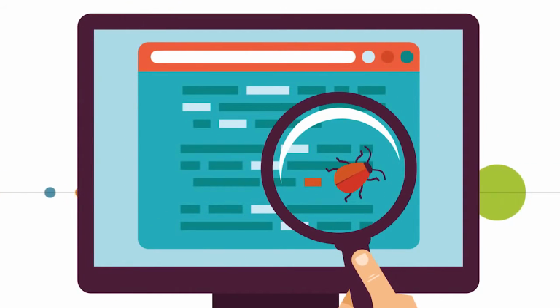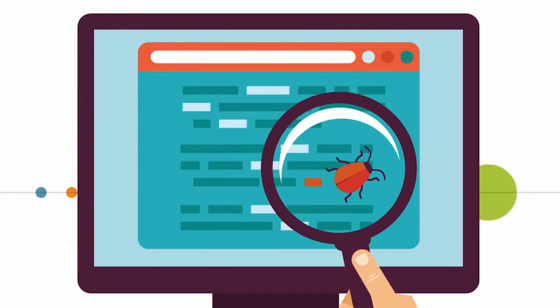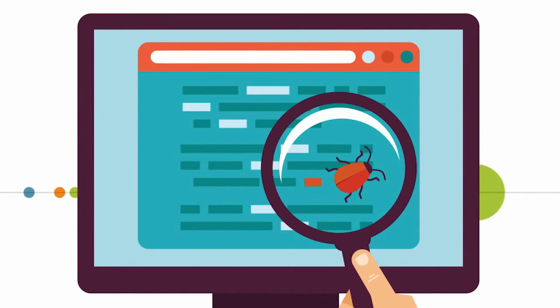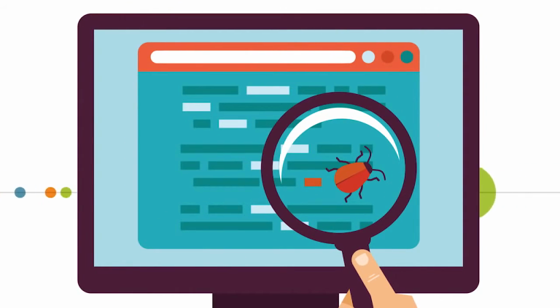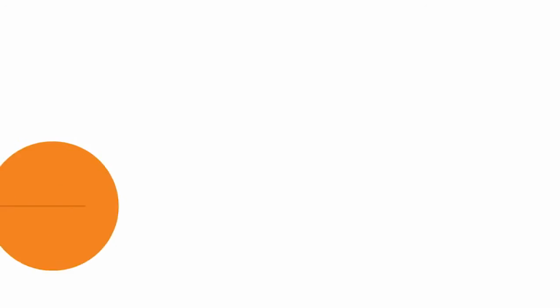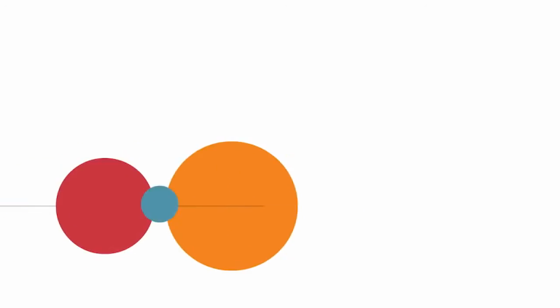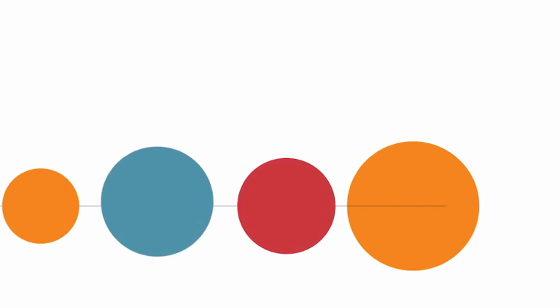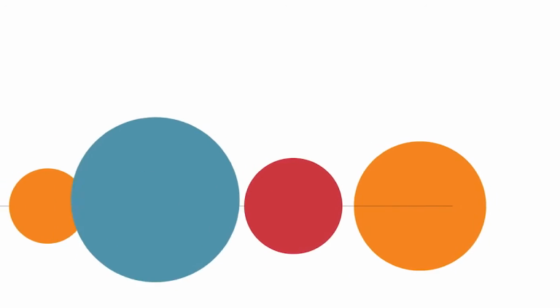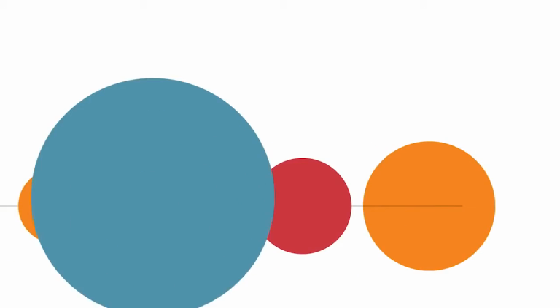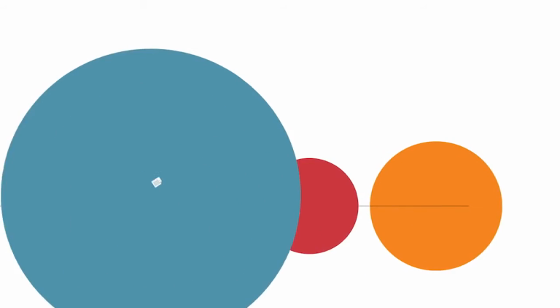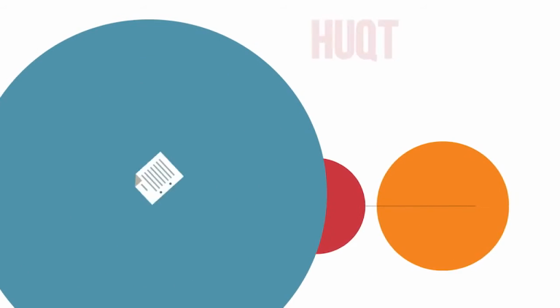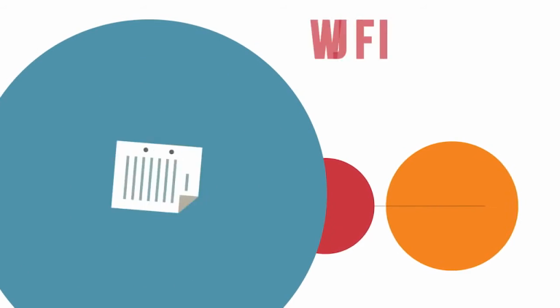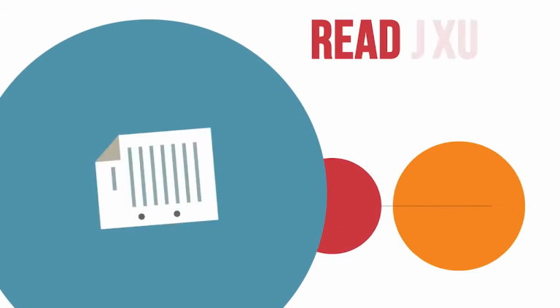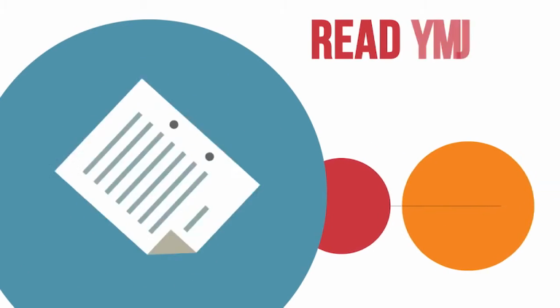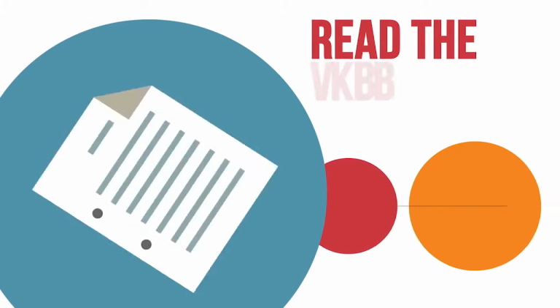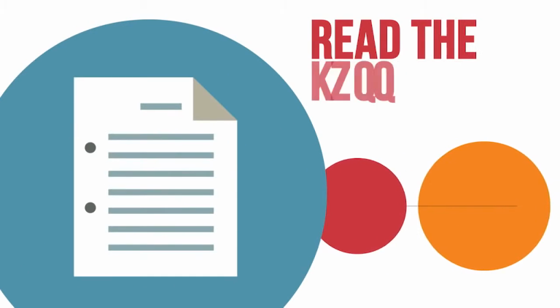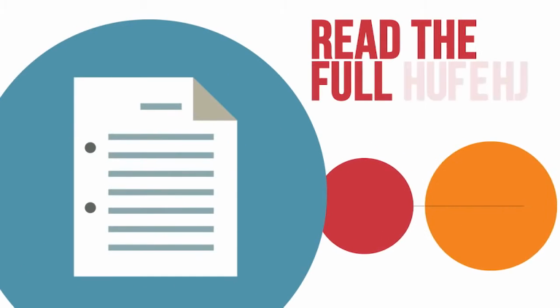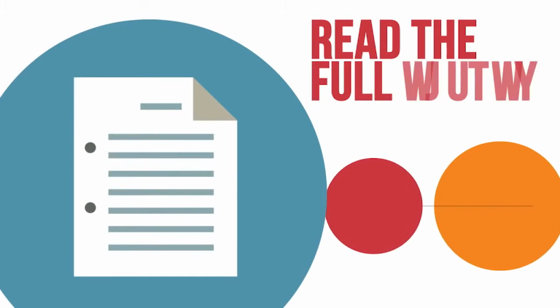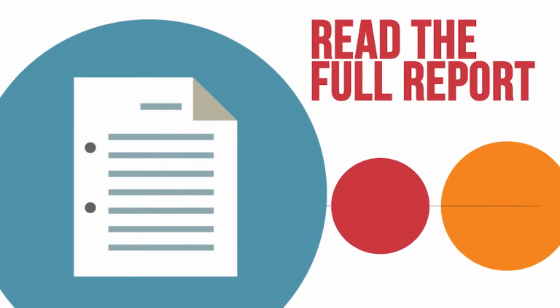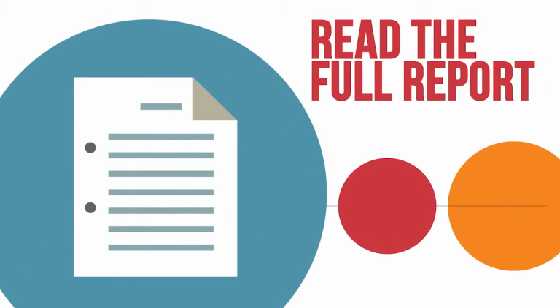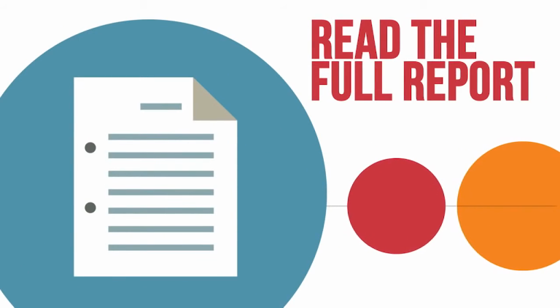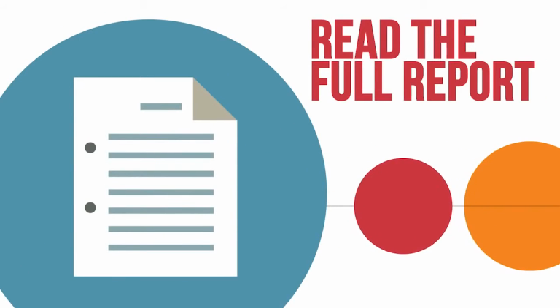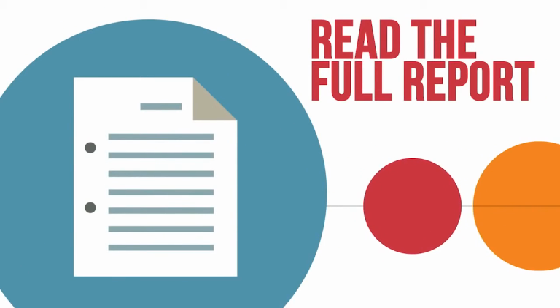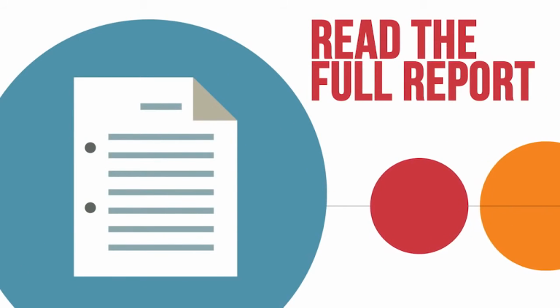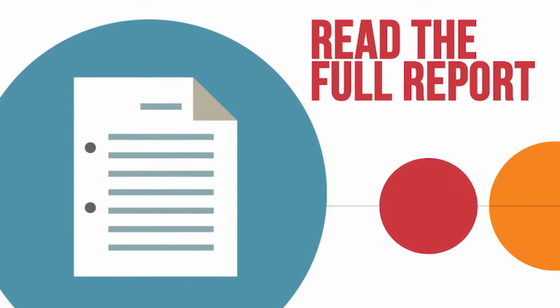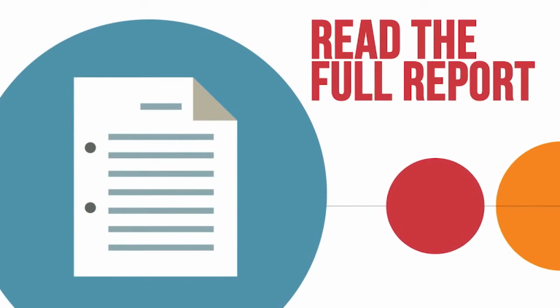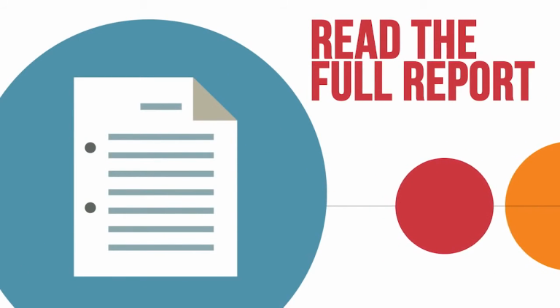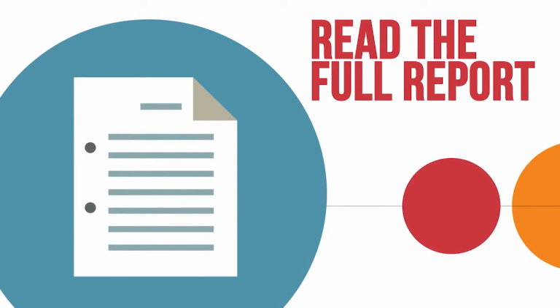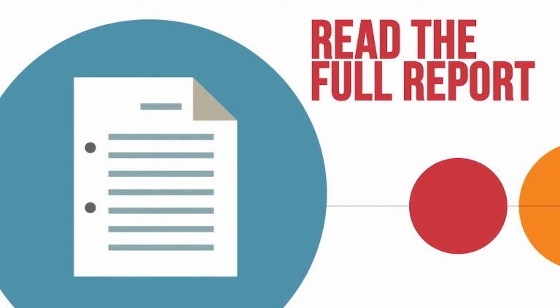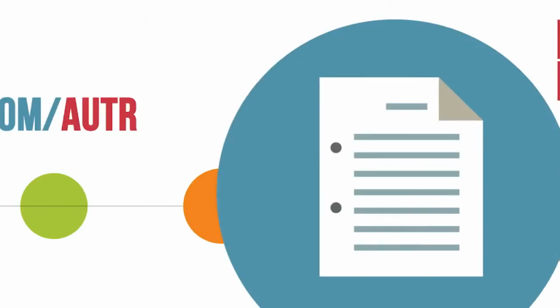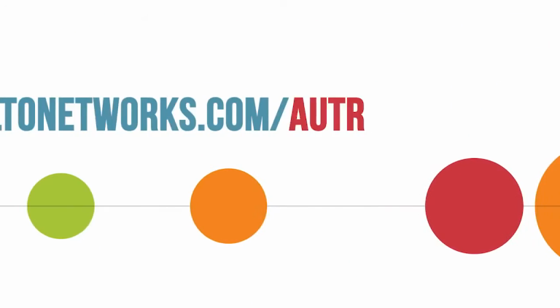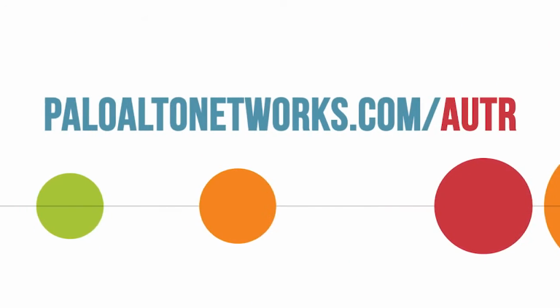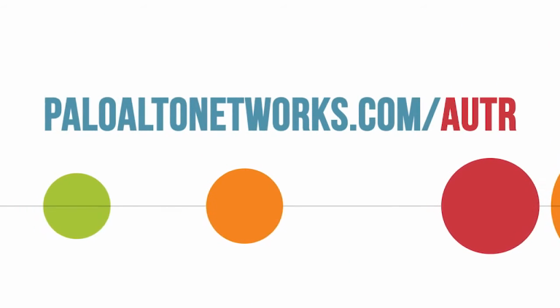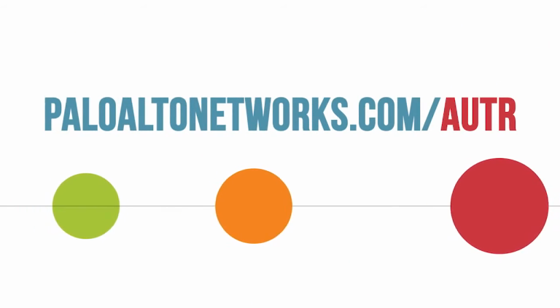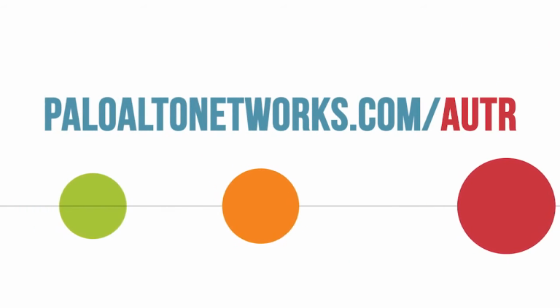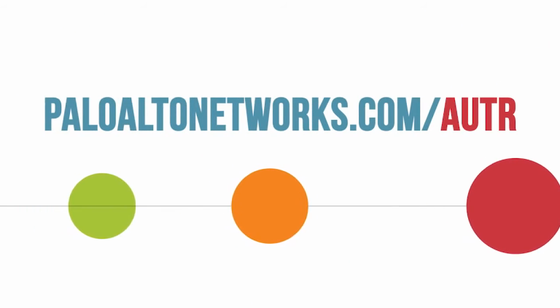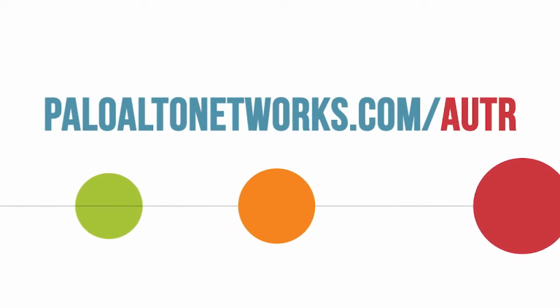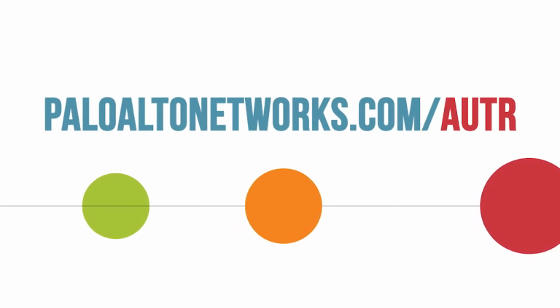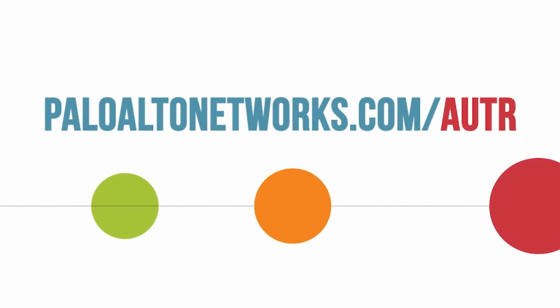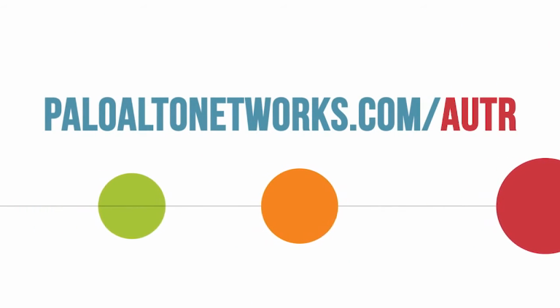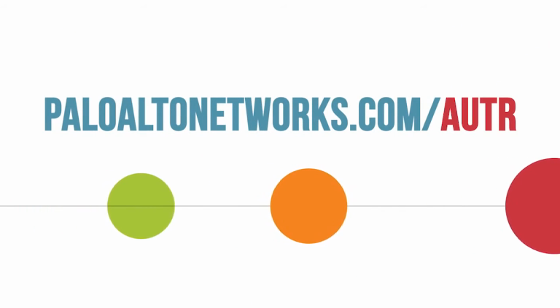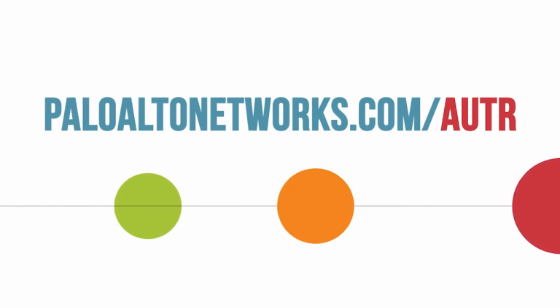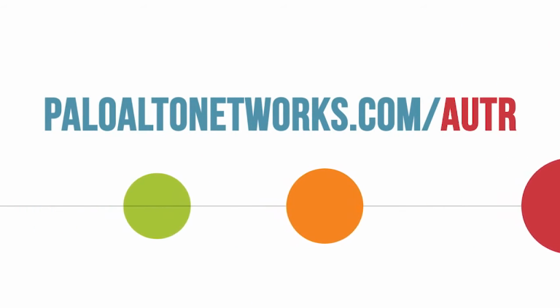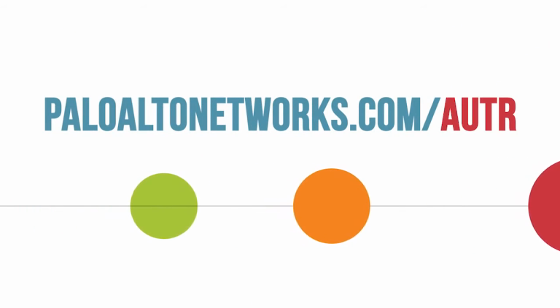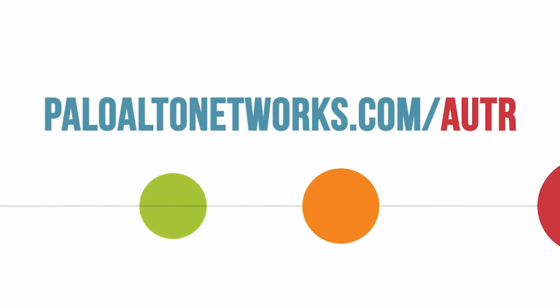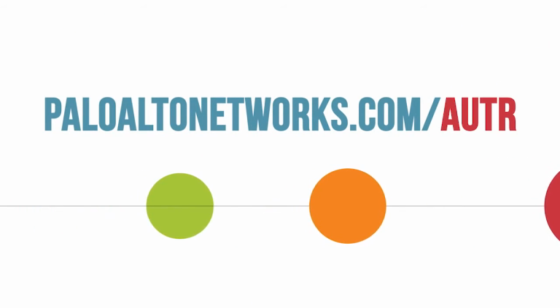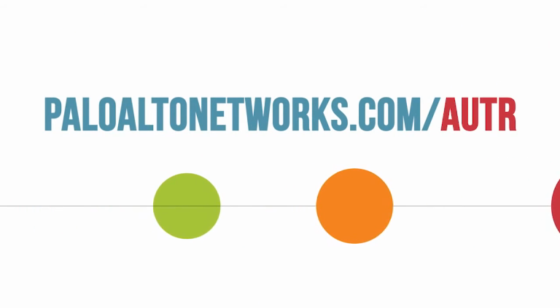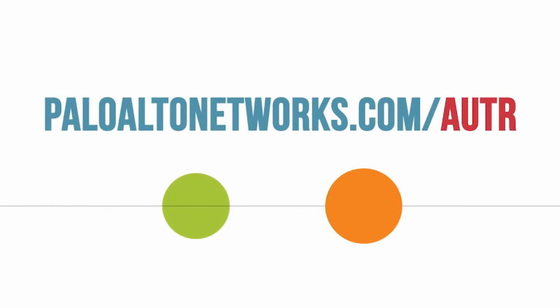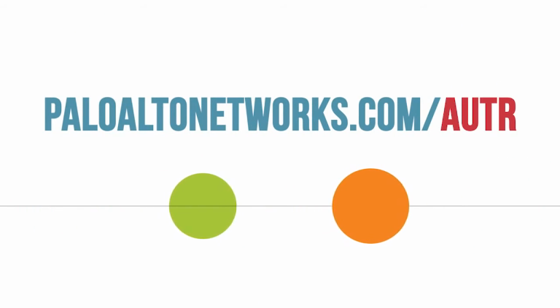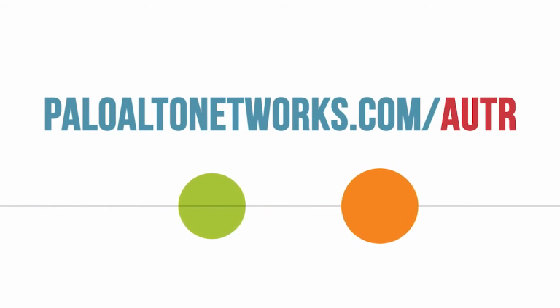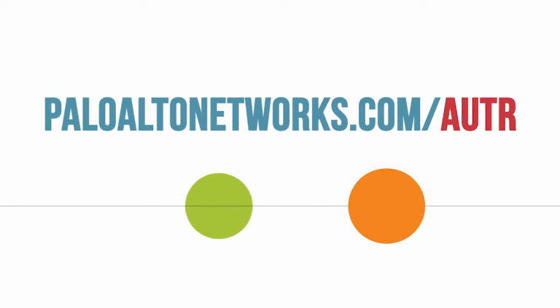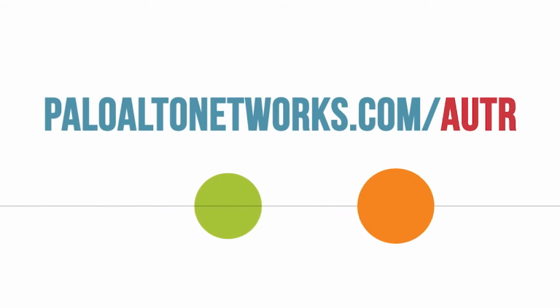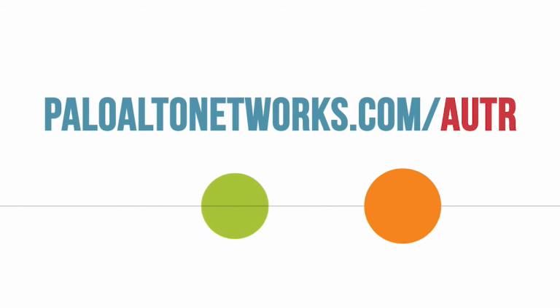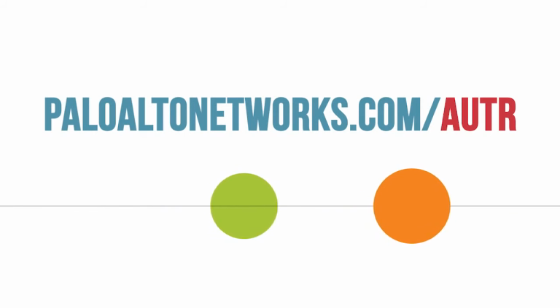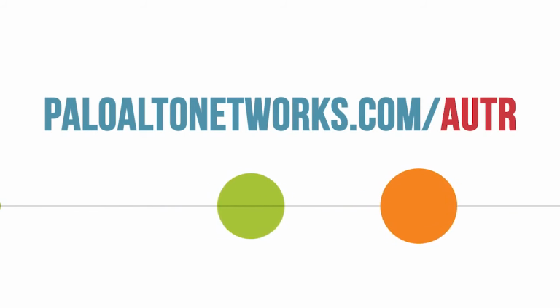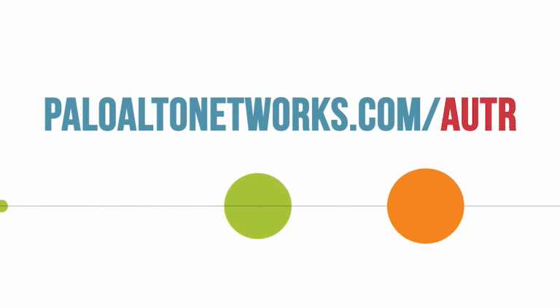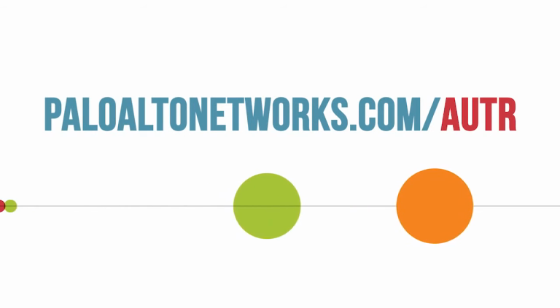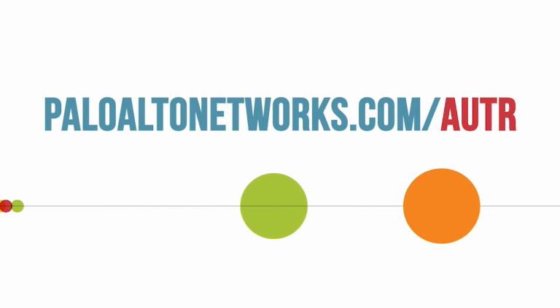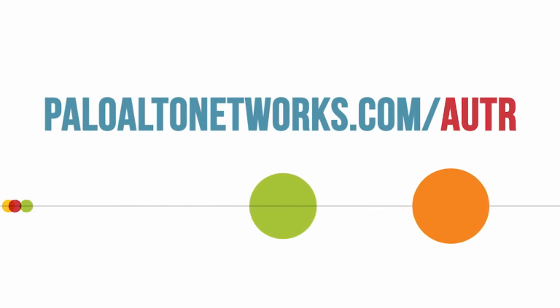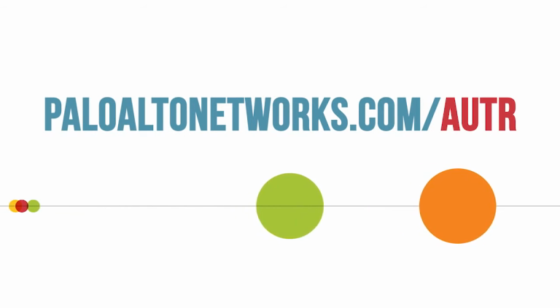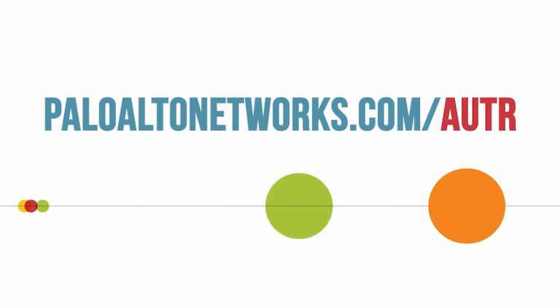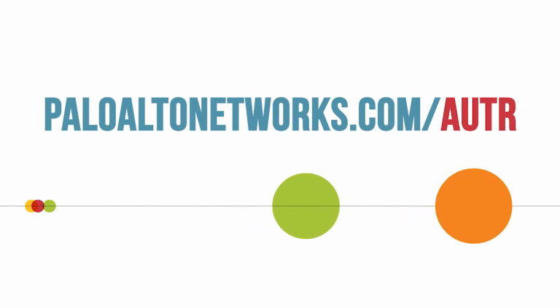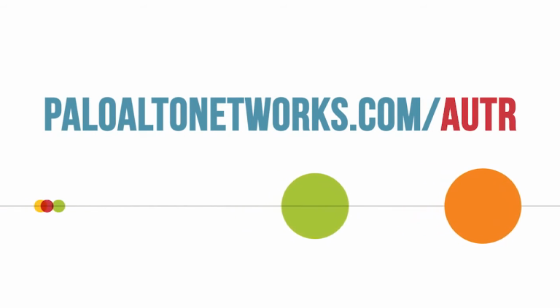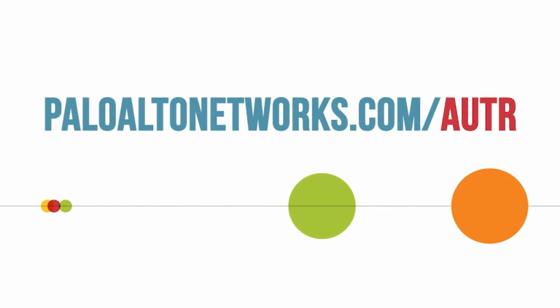To download the full report and find out how to protect your network, visit paloaltonetworks.com/AUTR.